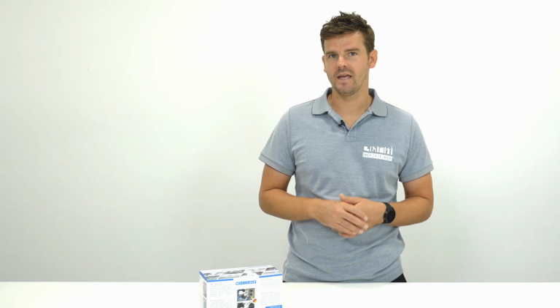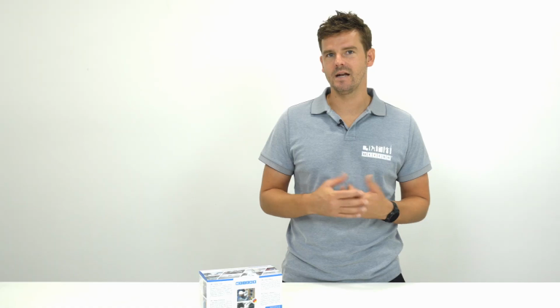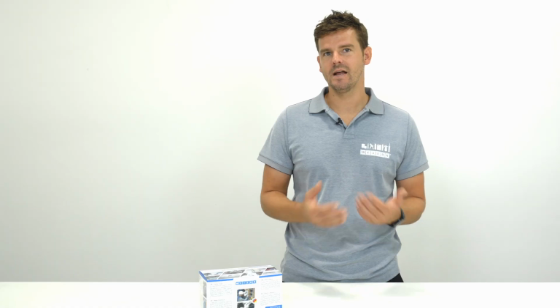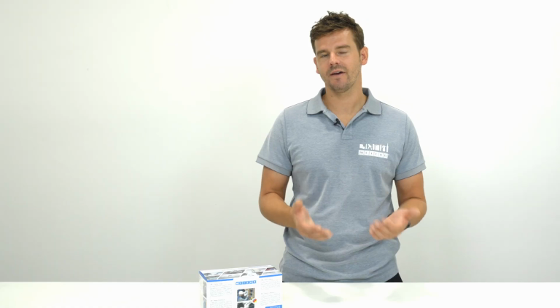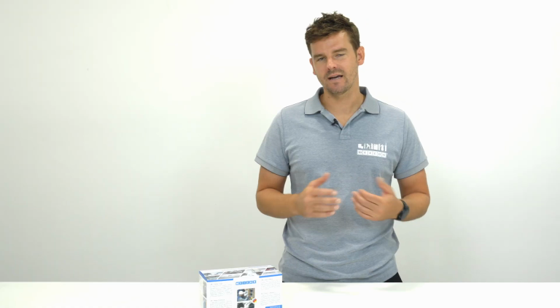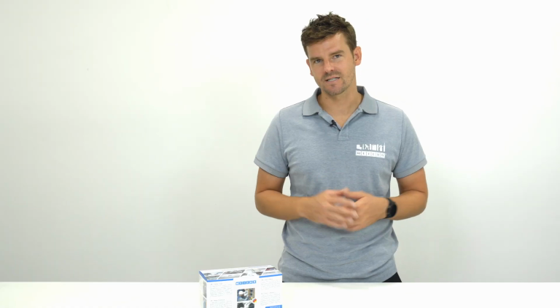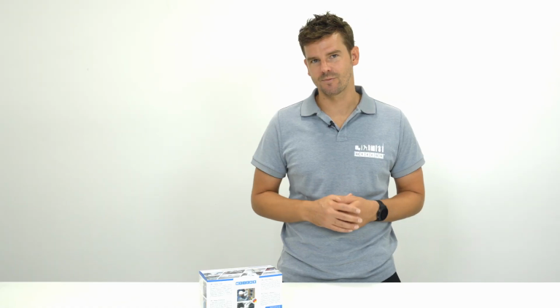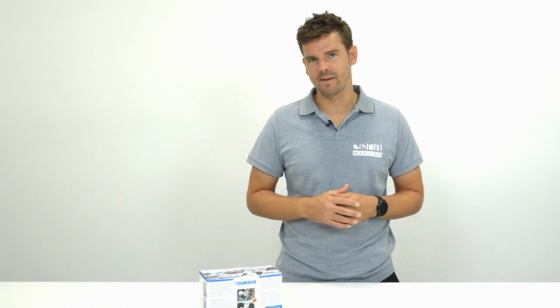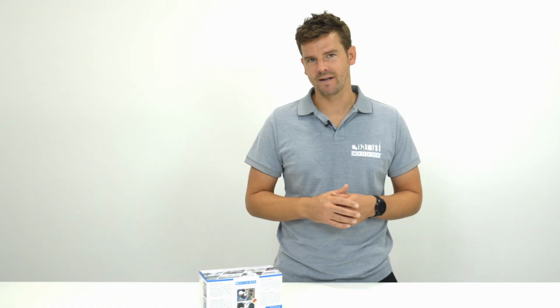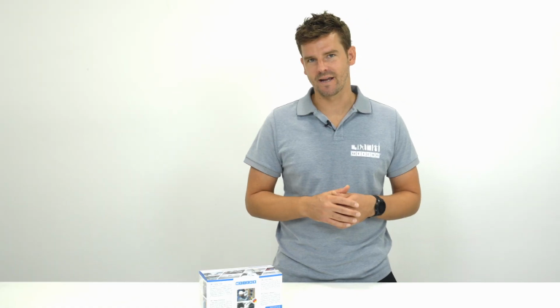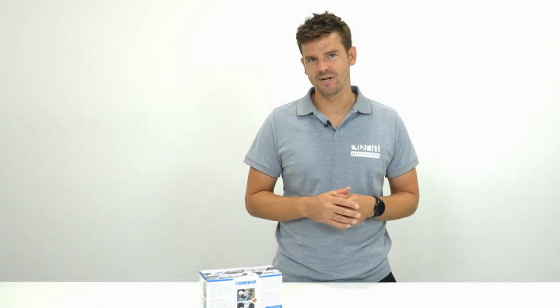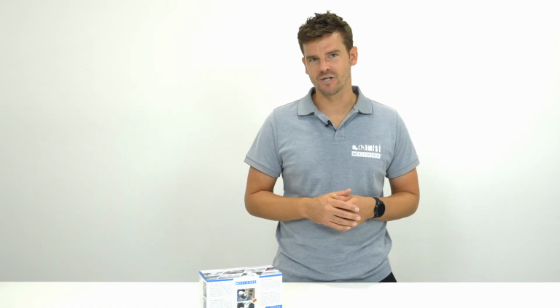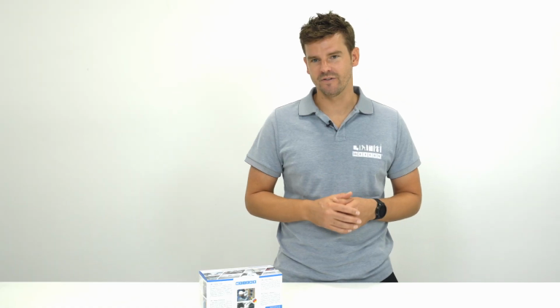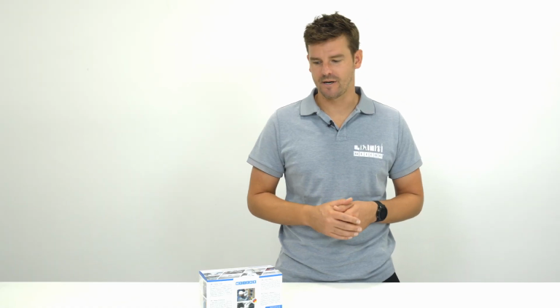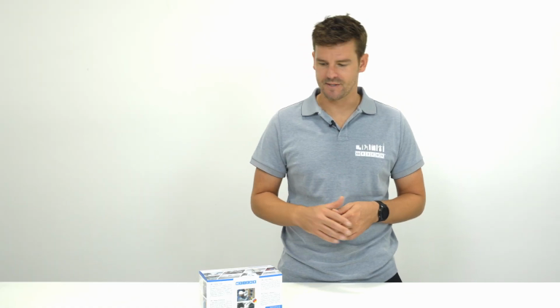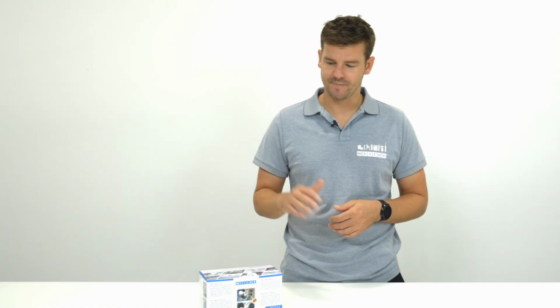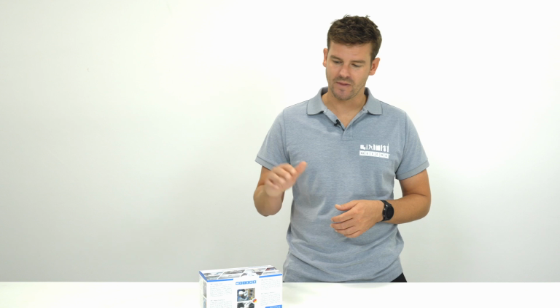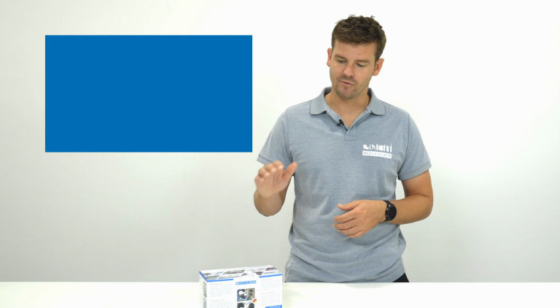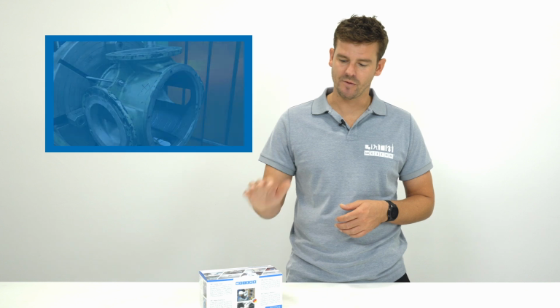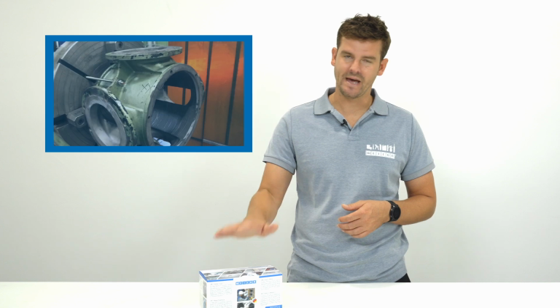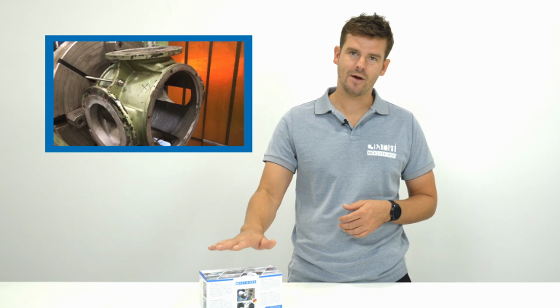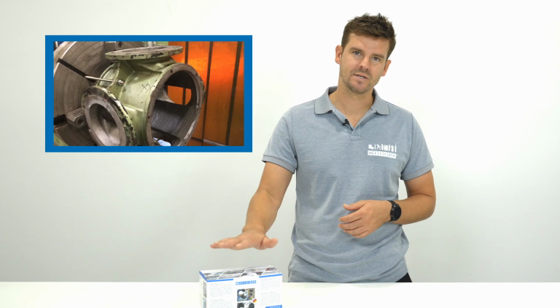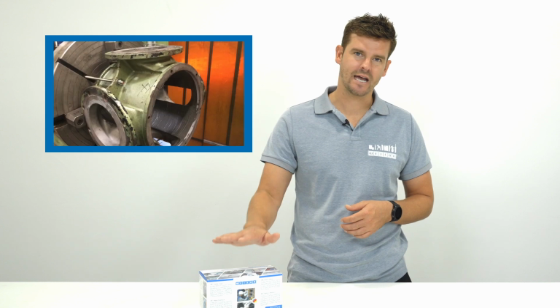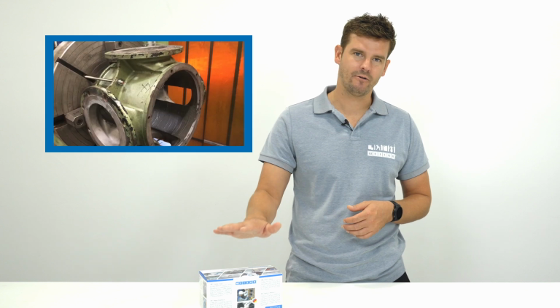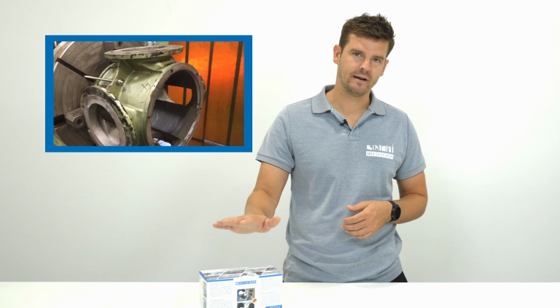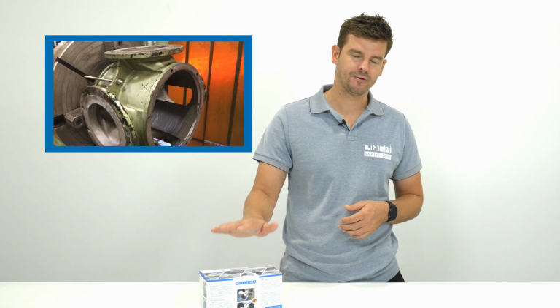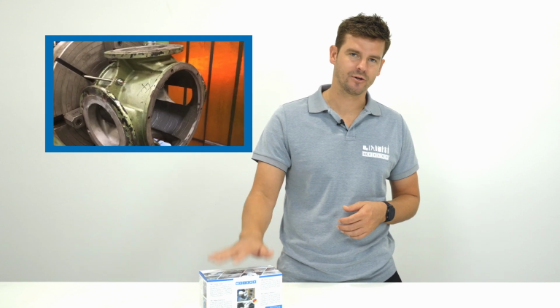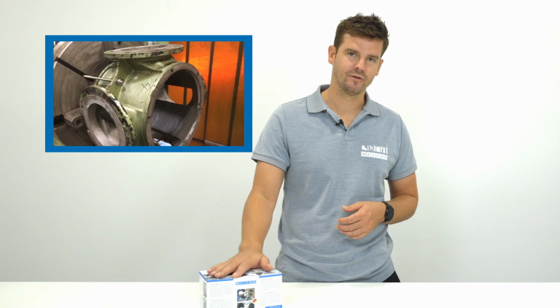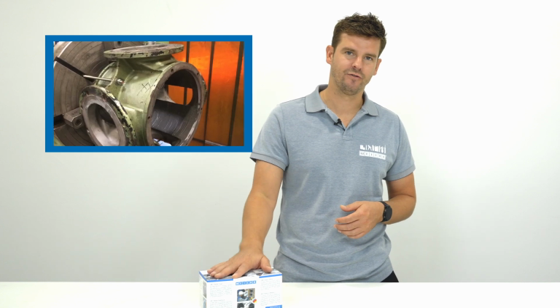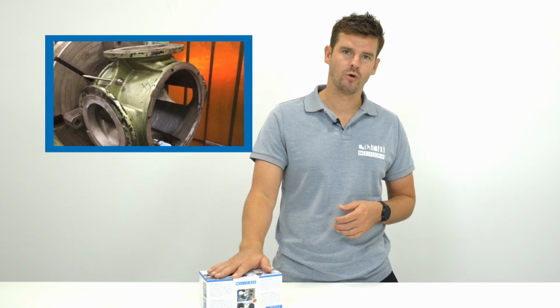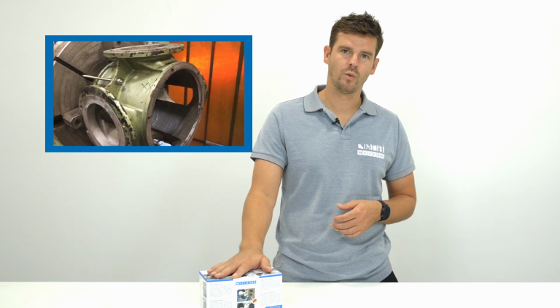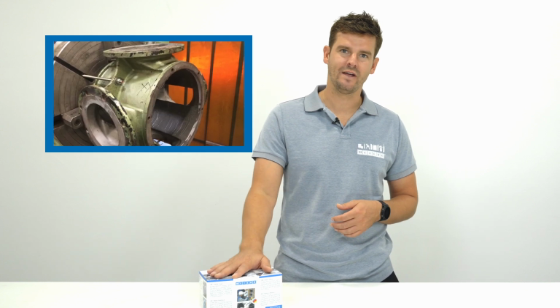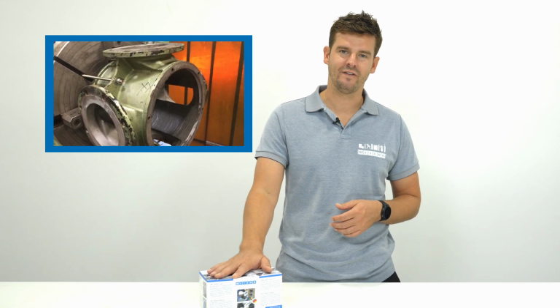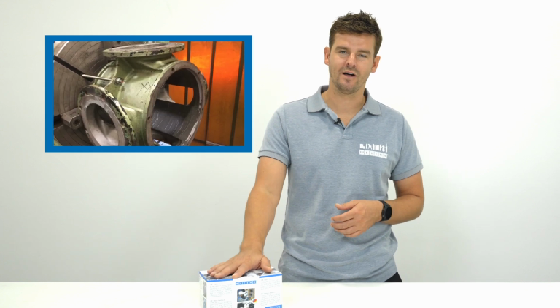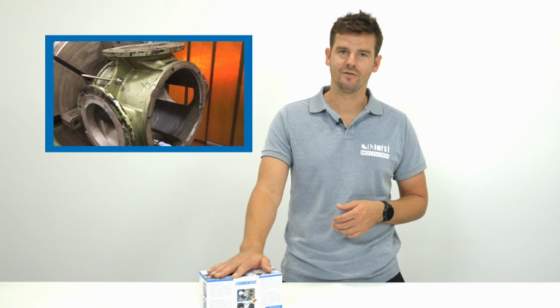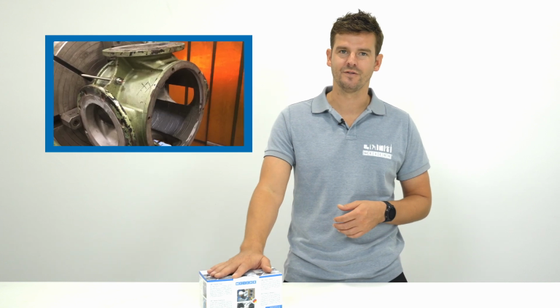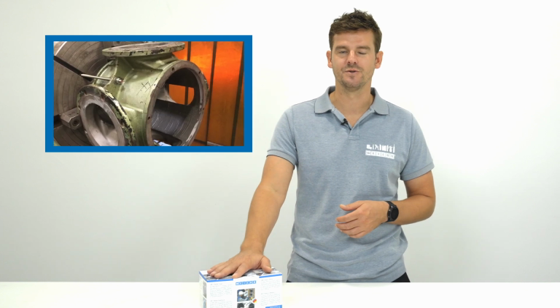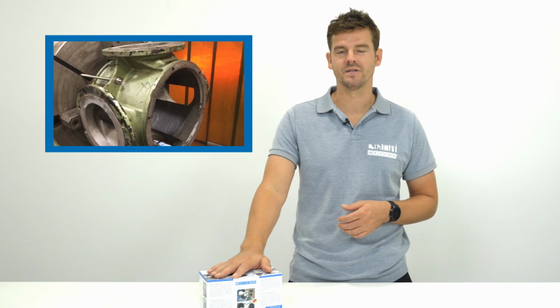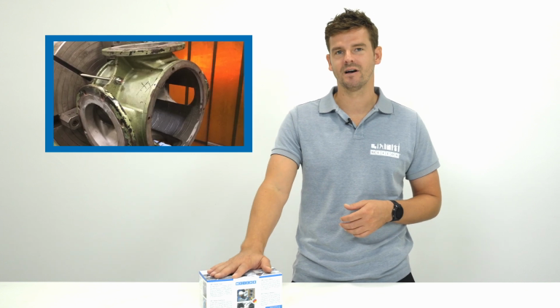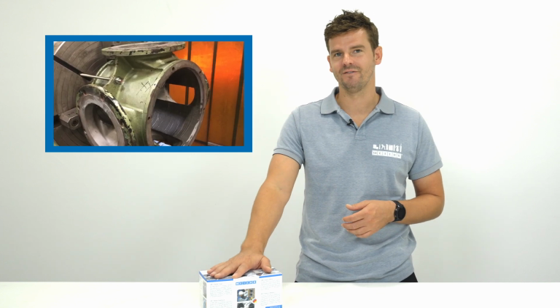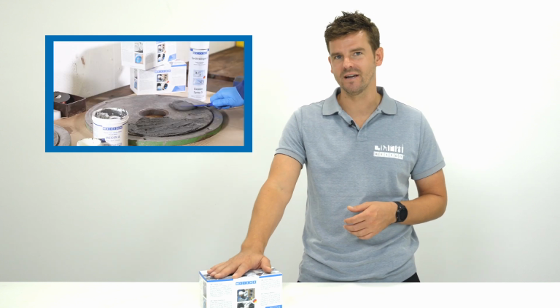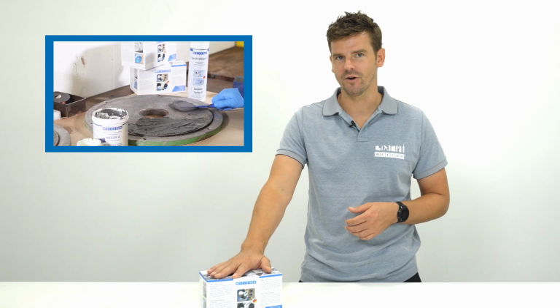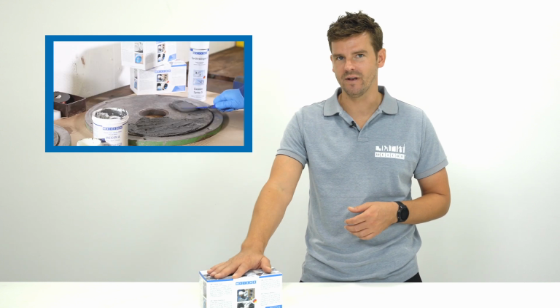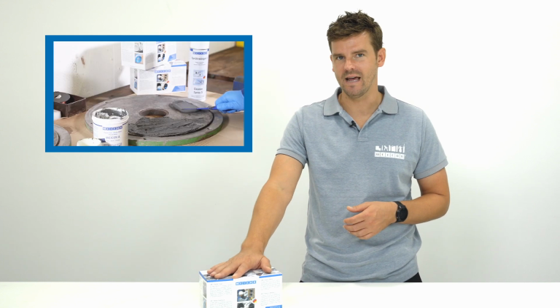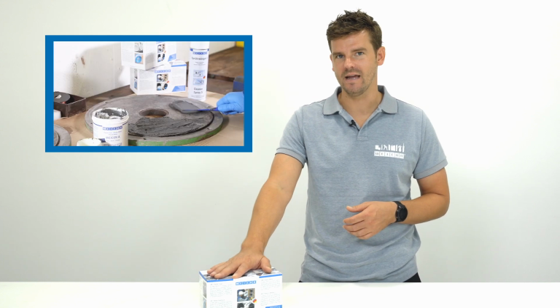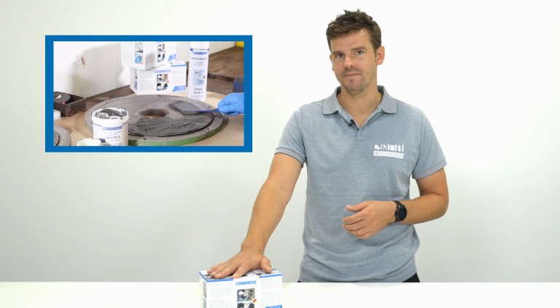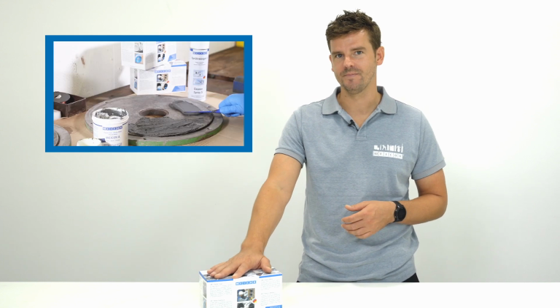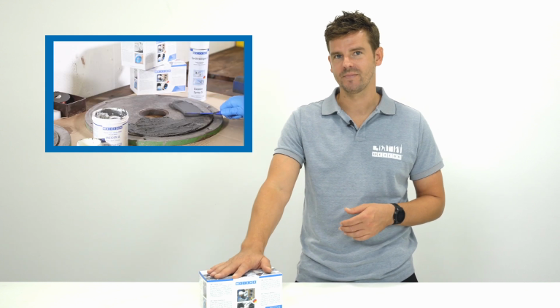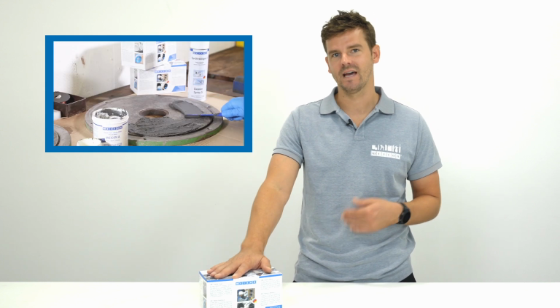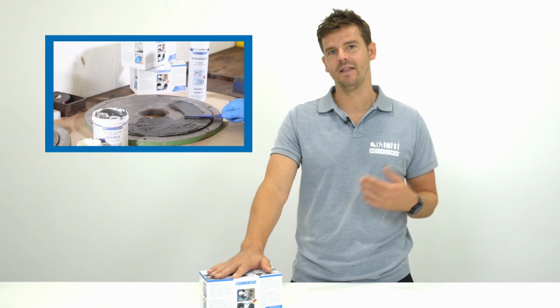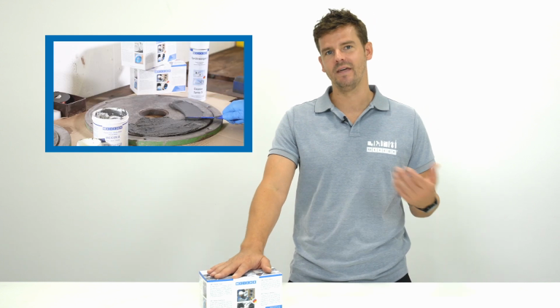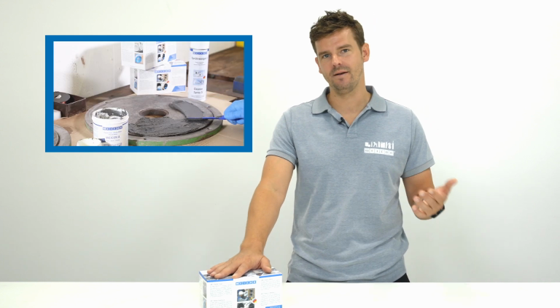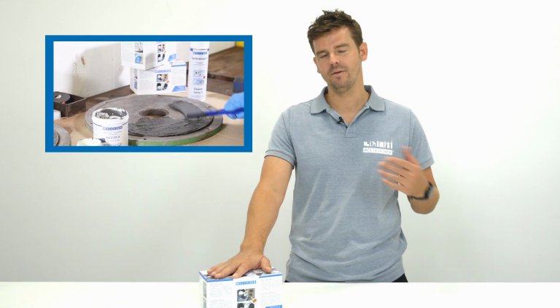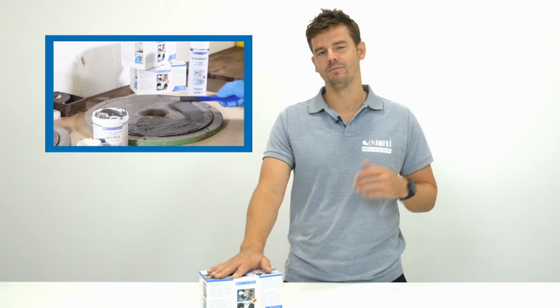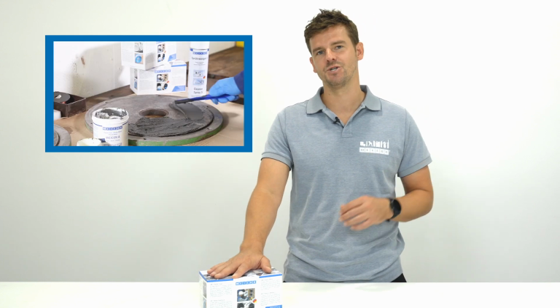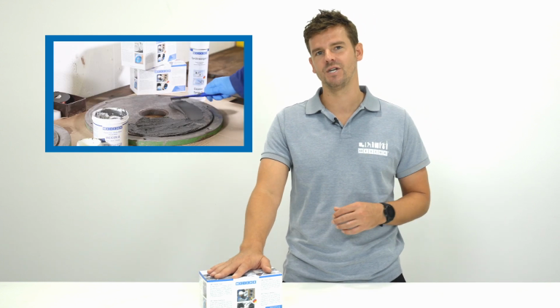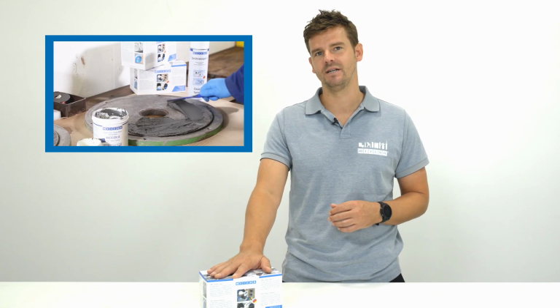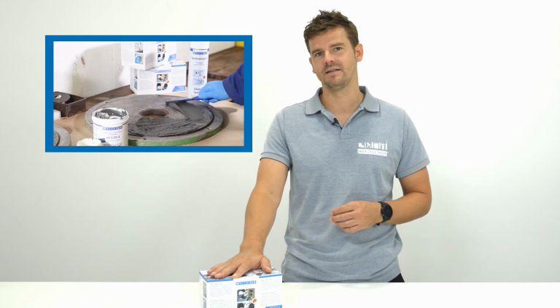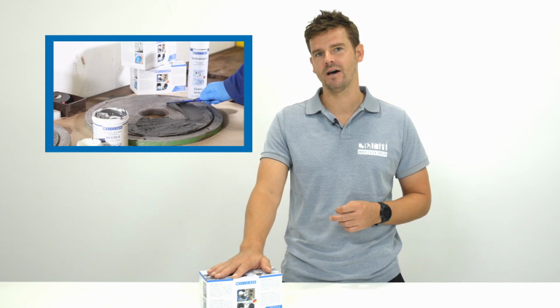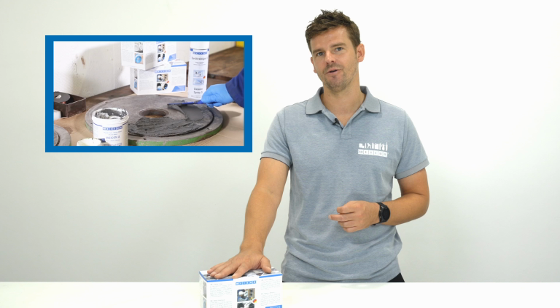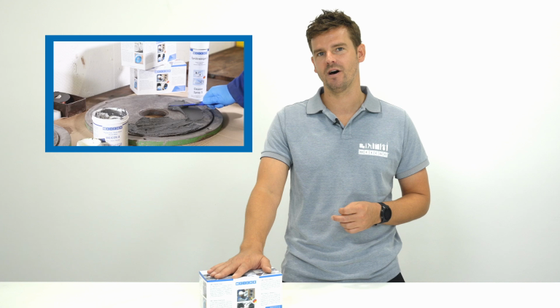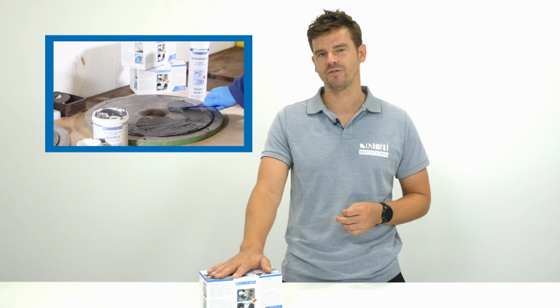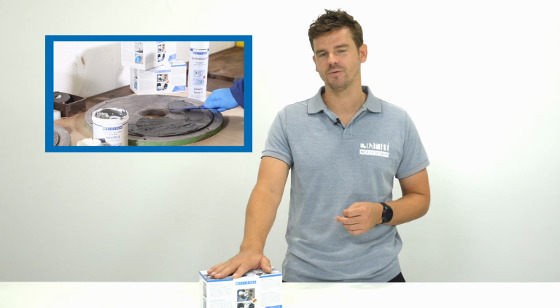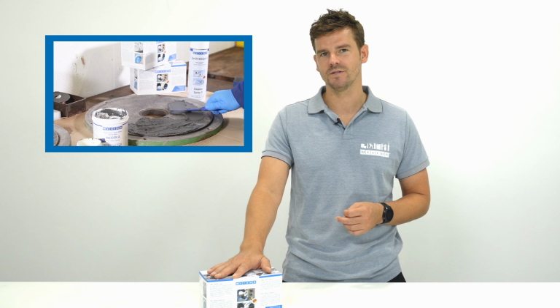In another customer application, a repair was carried out on a four-way valve using our Vicon A, which was then machined down afterwards.